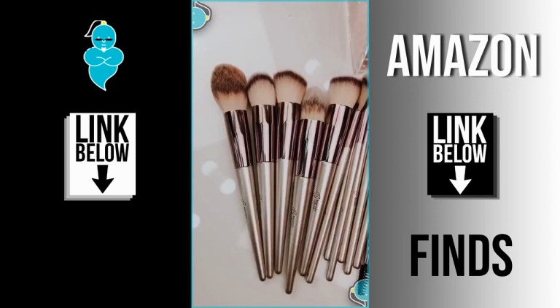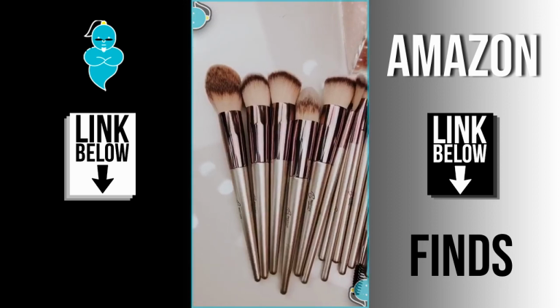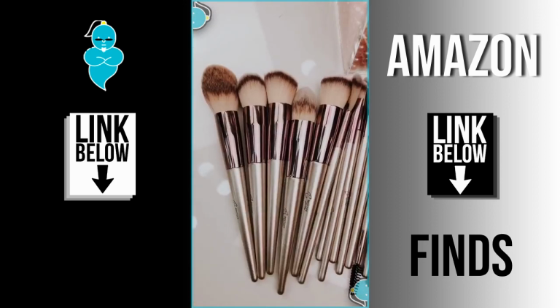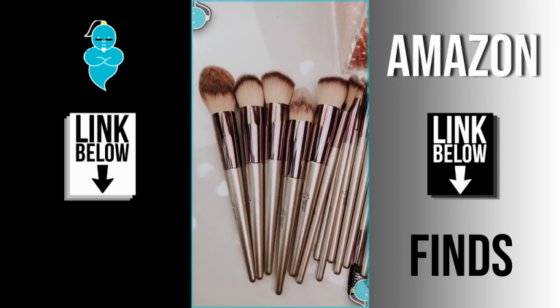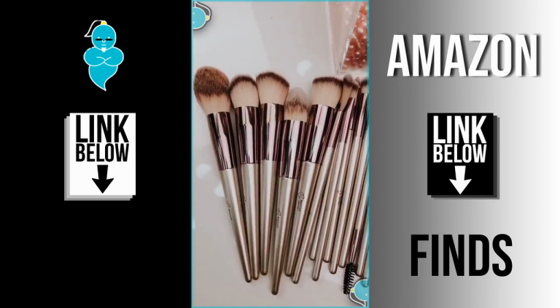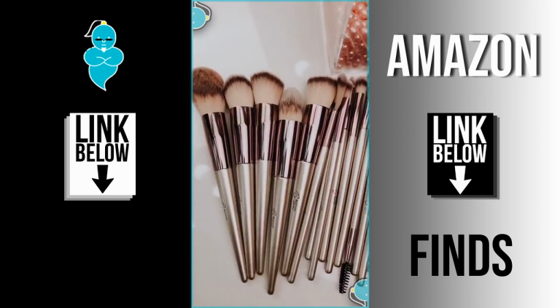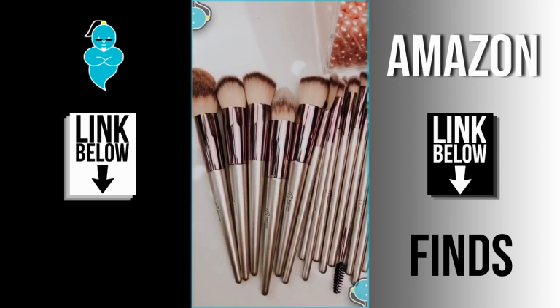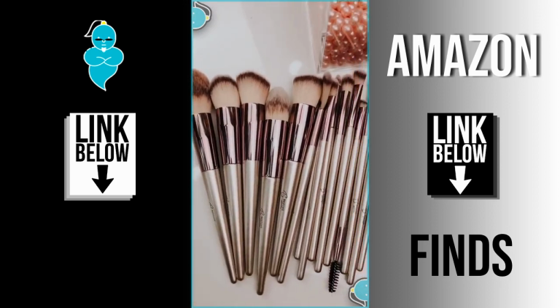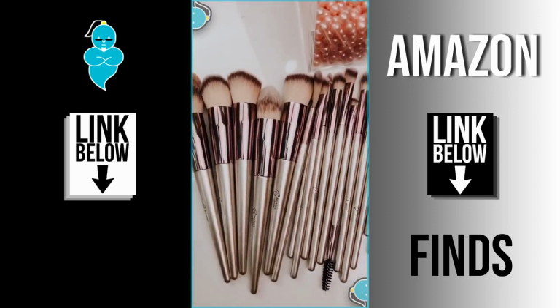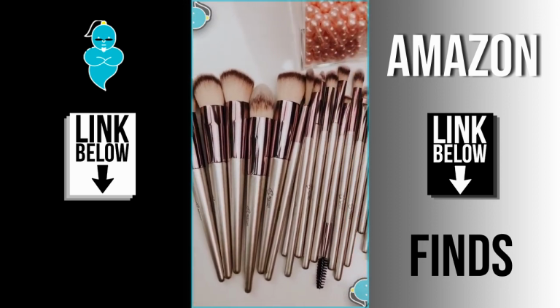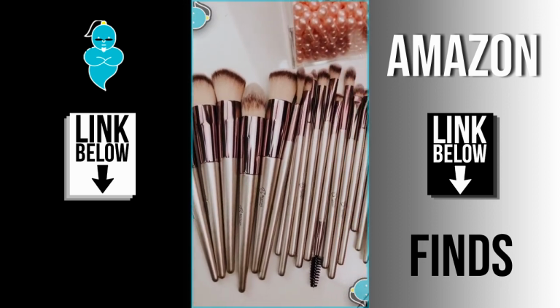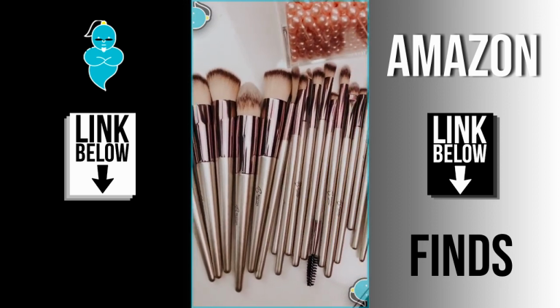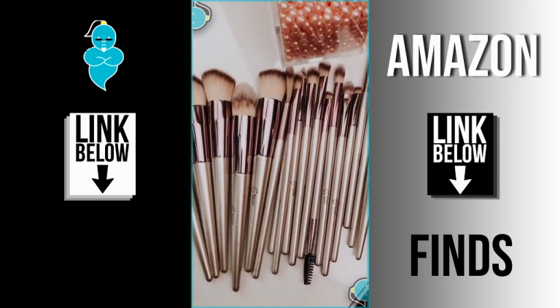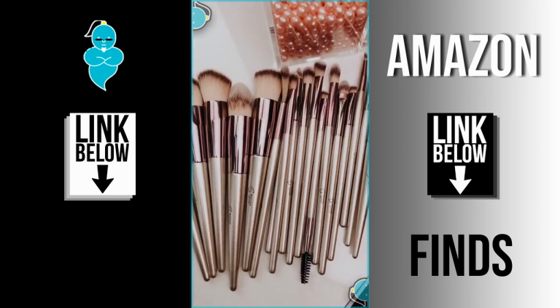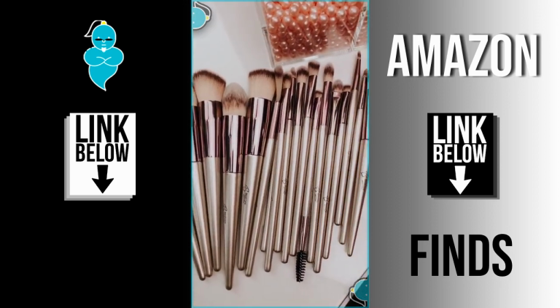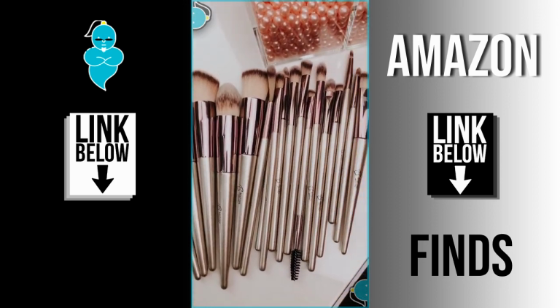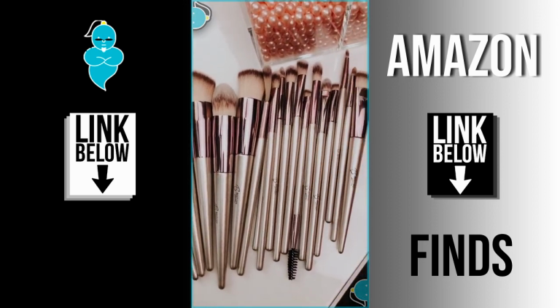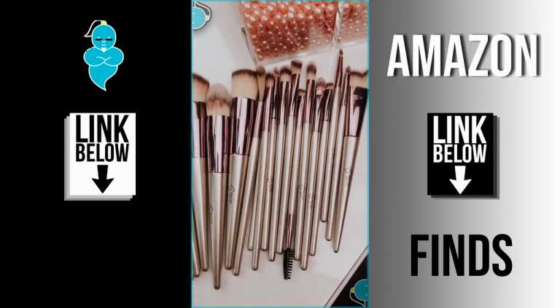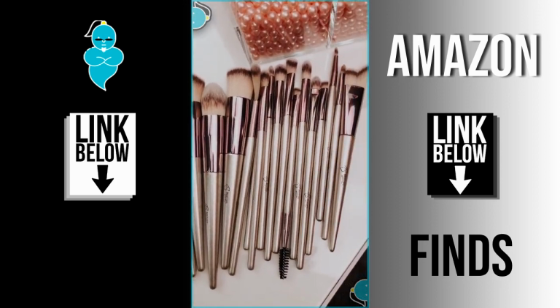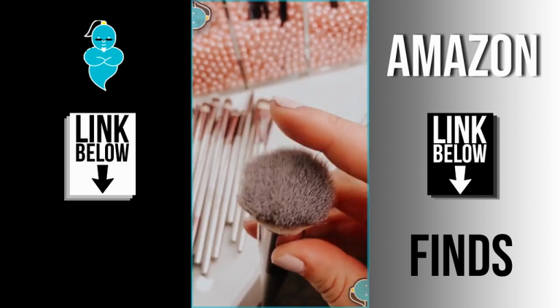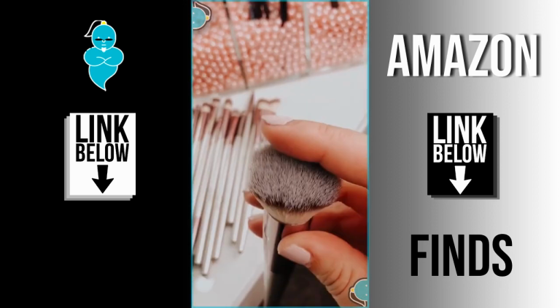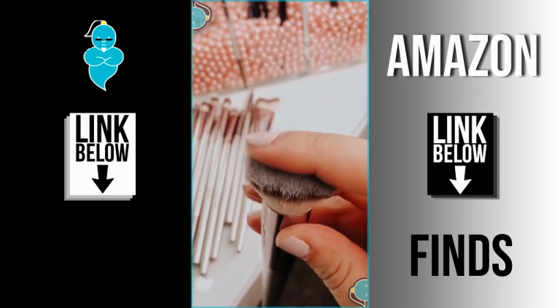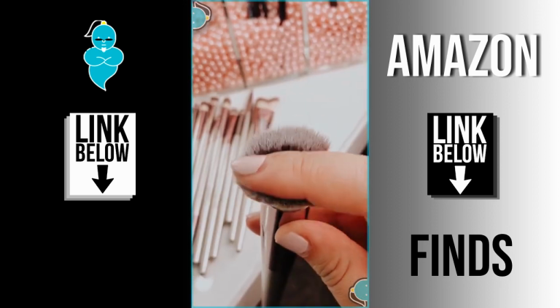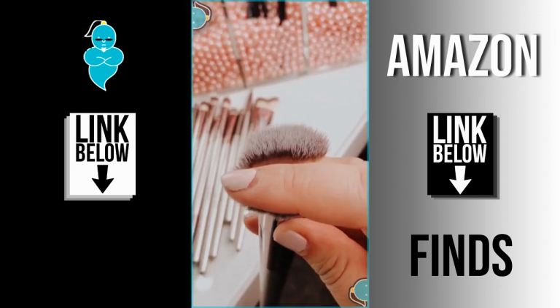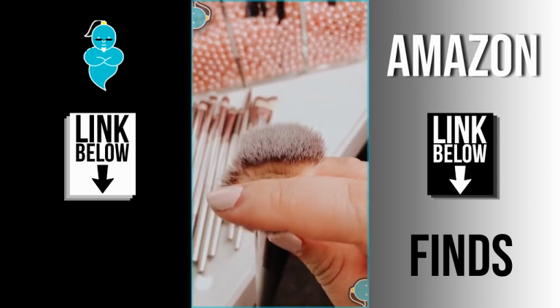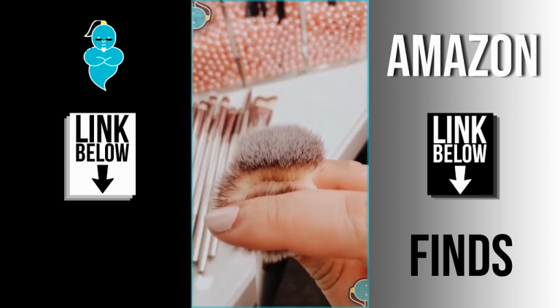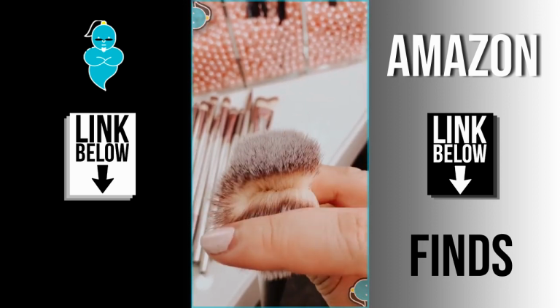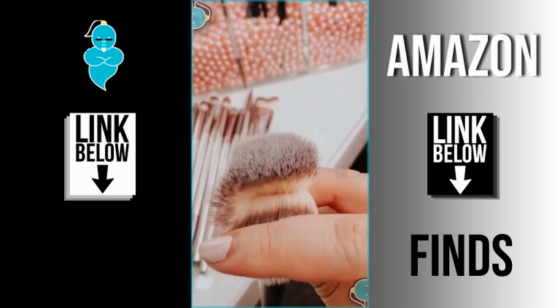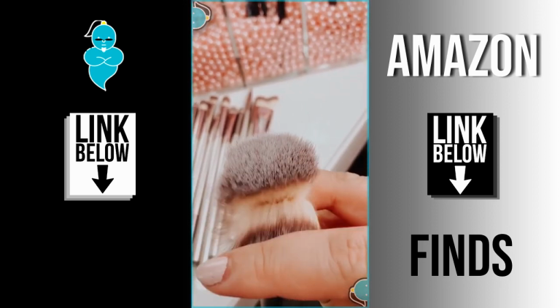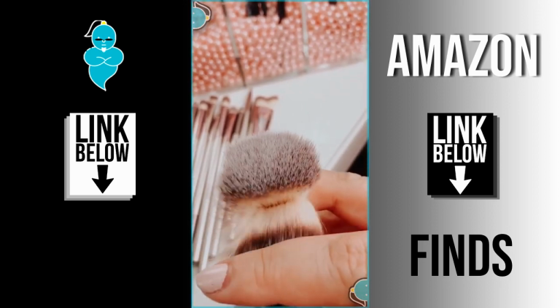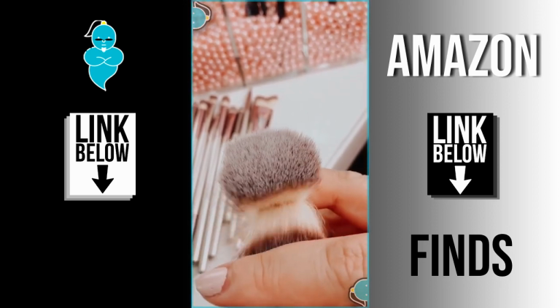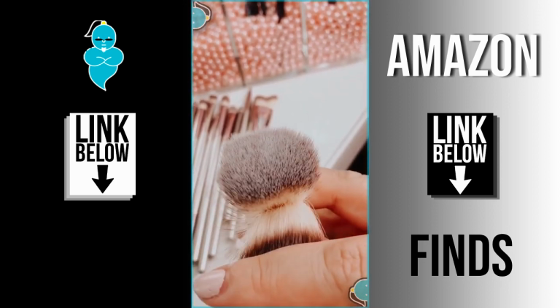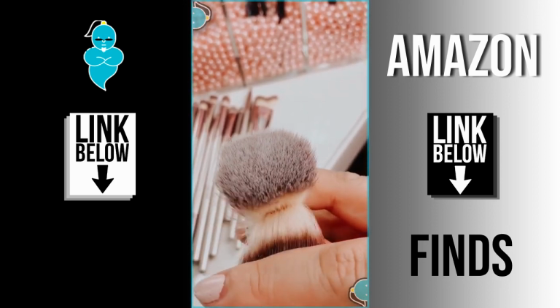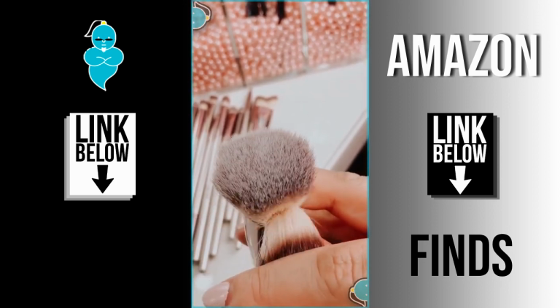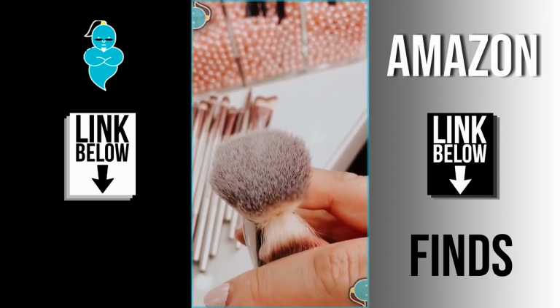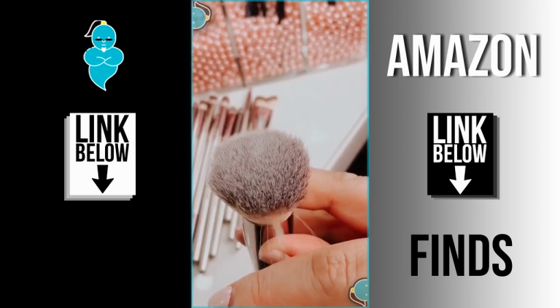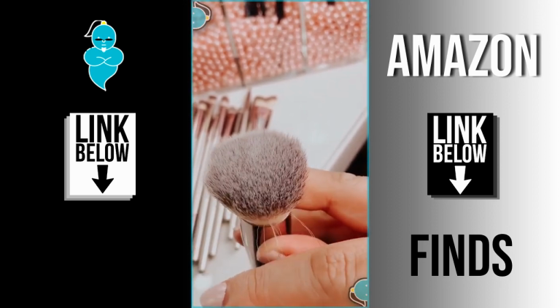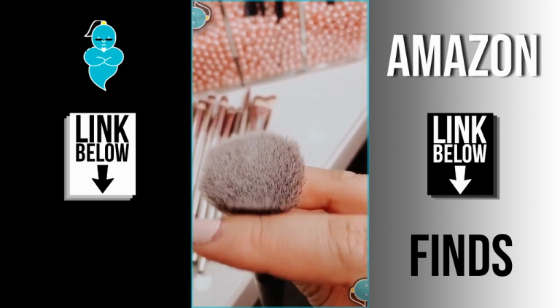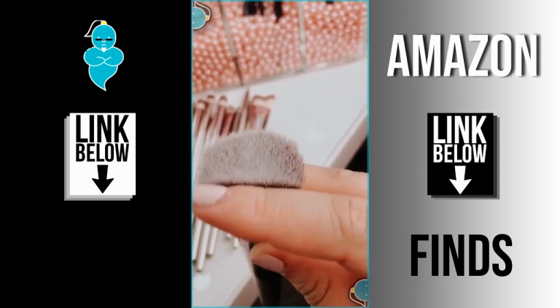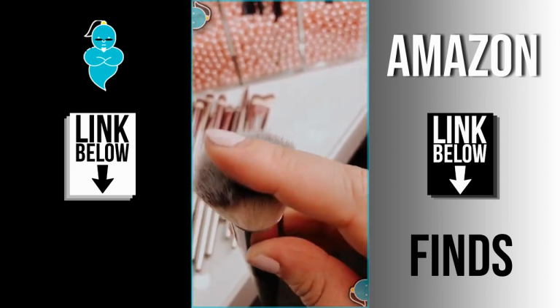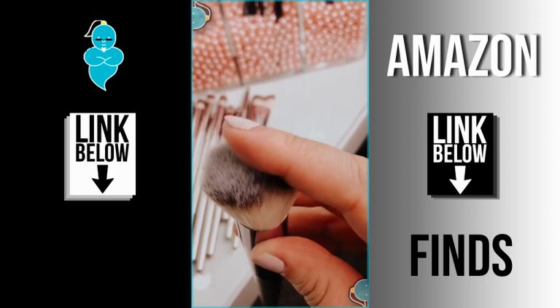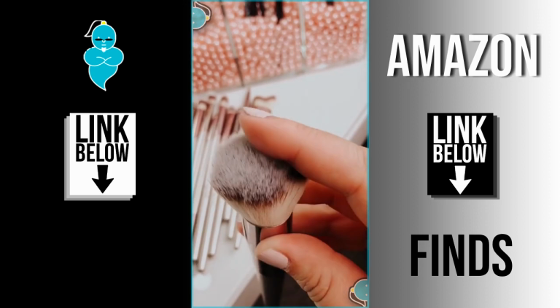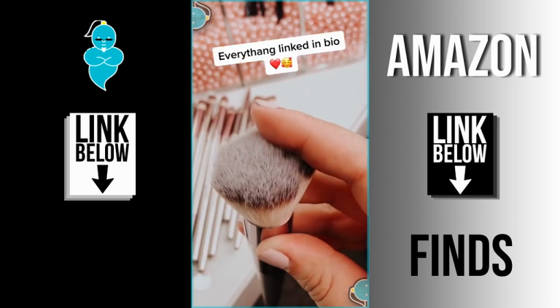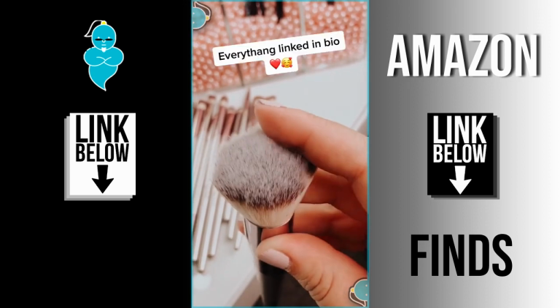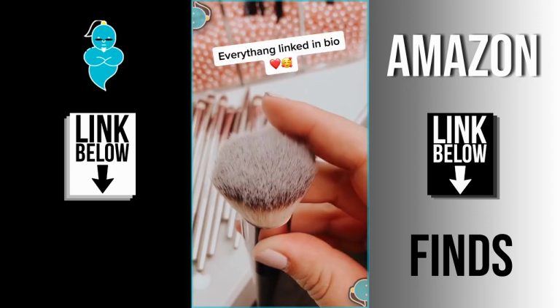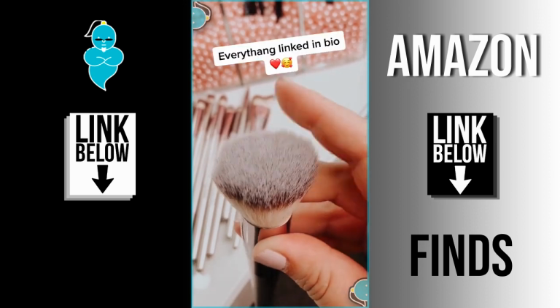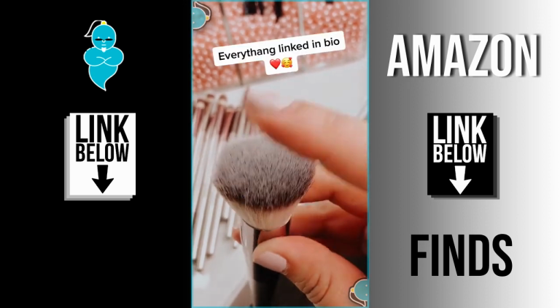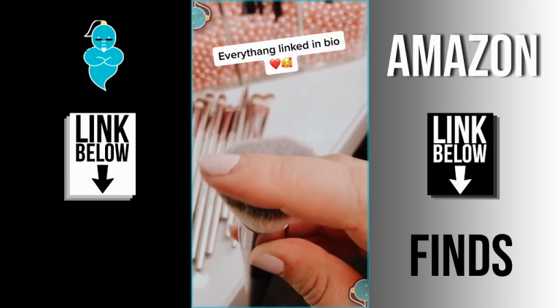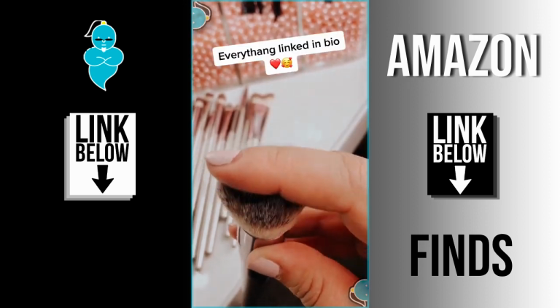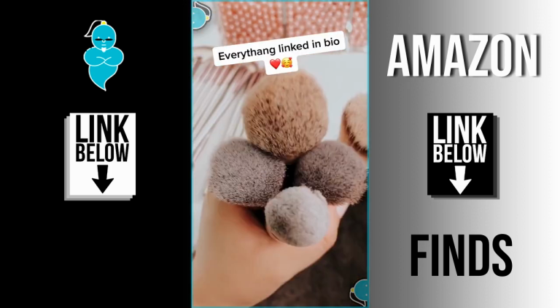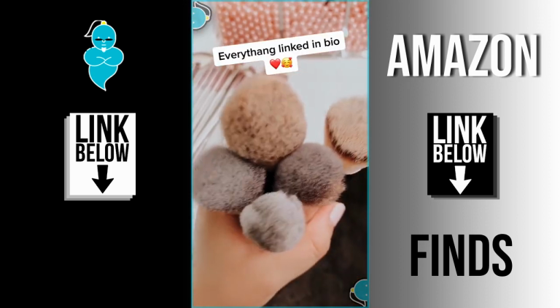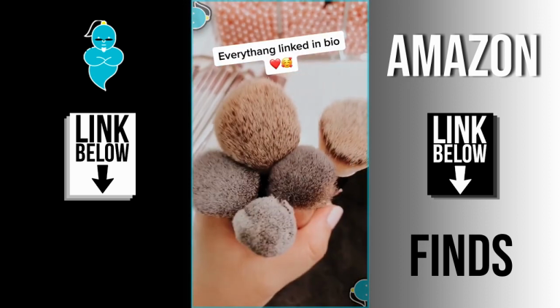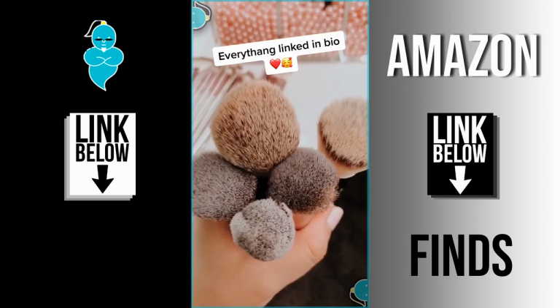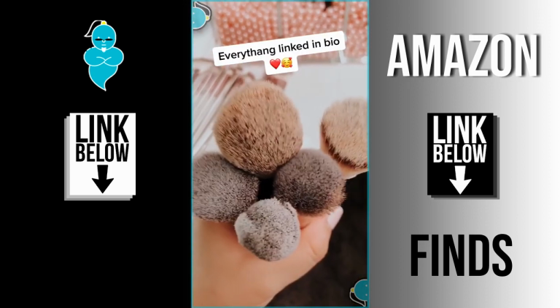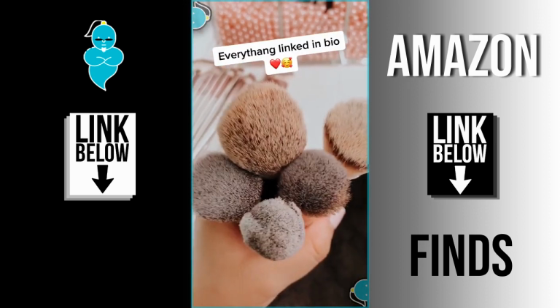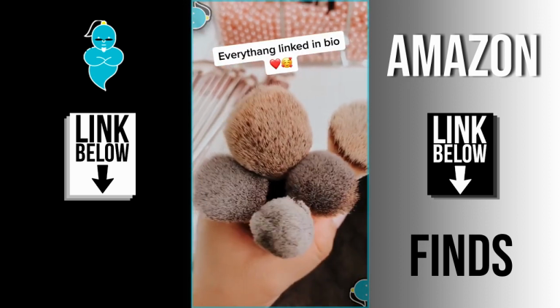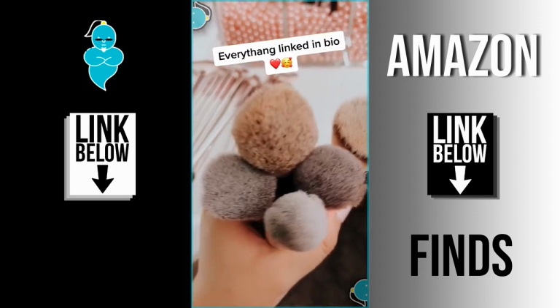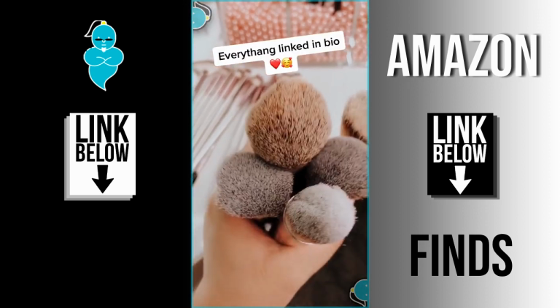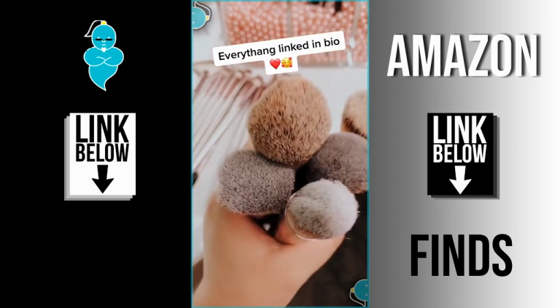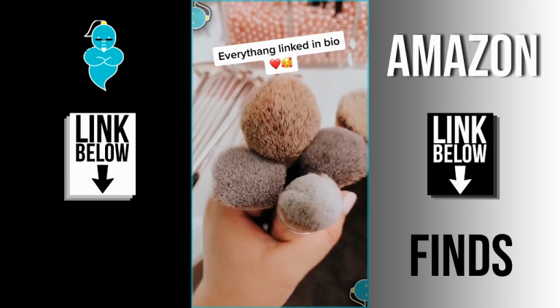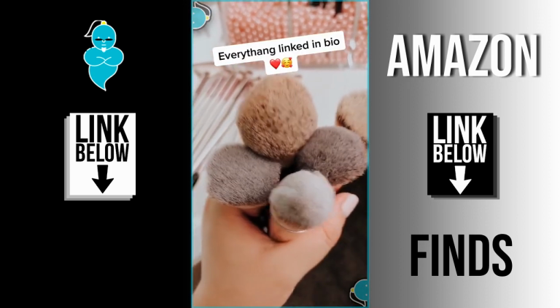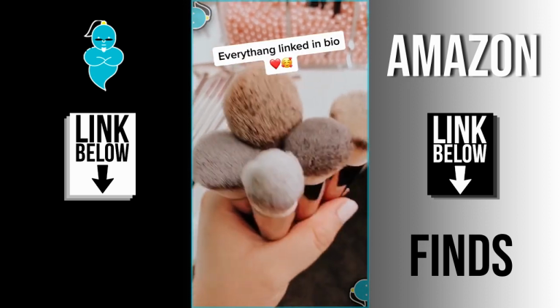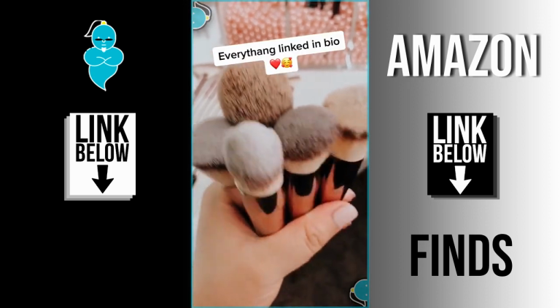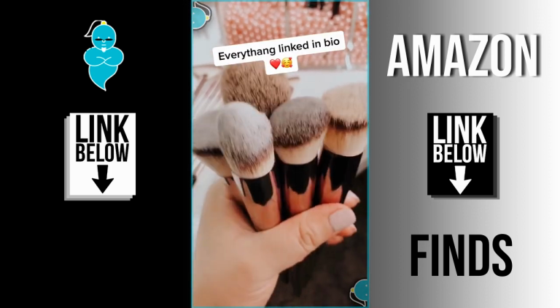Speaking of makeup brushes, these rose gold brushes are so underrated. They are such good quality and they come with 20 pieces for only $14.